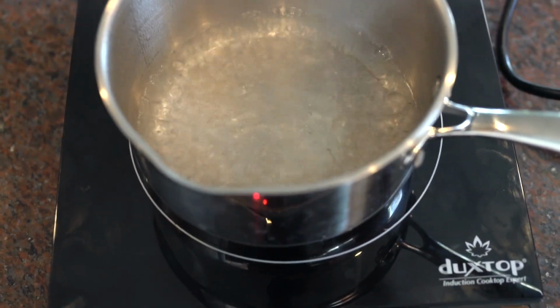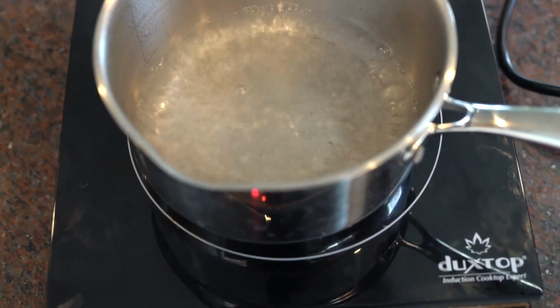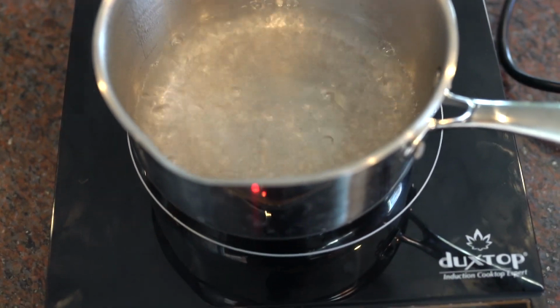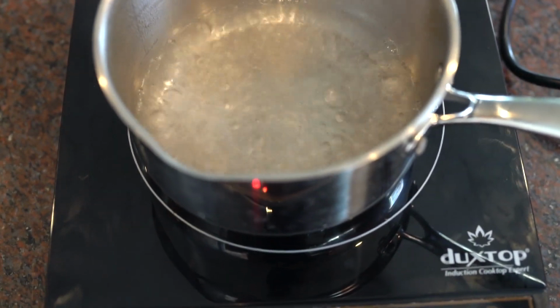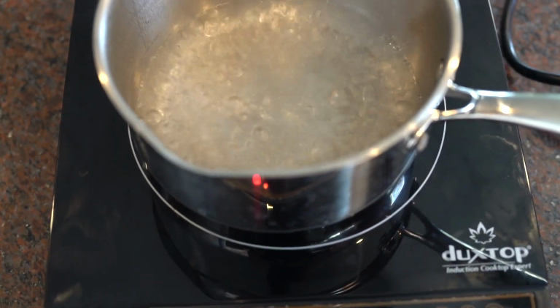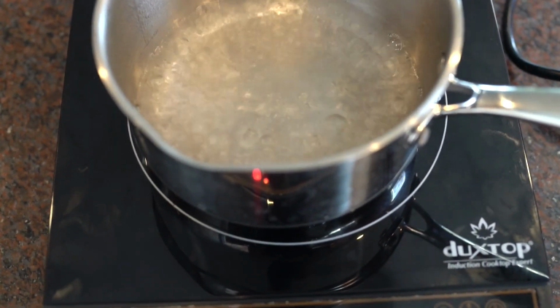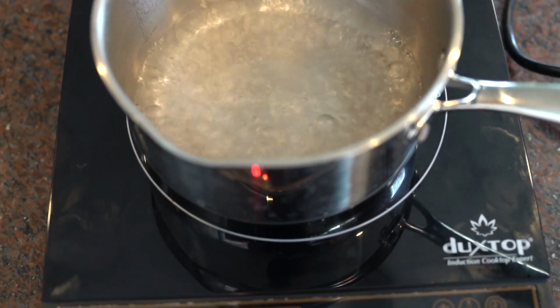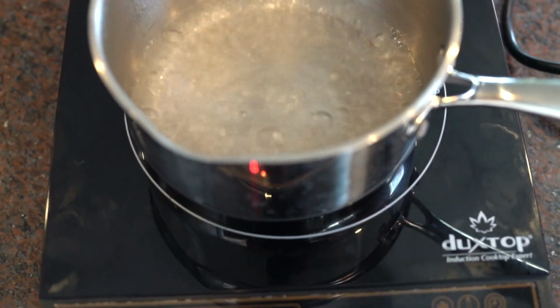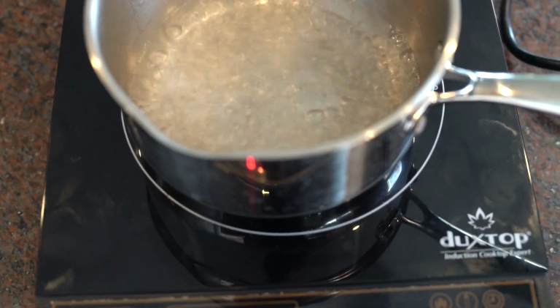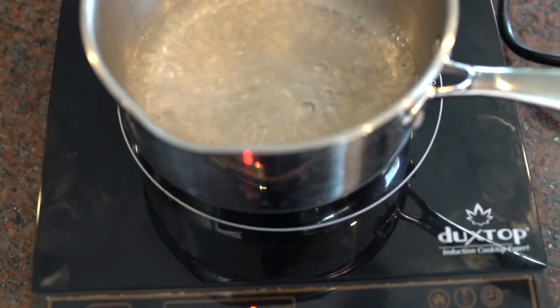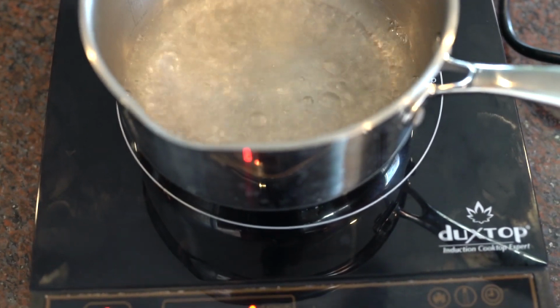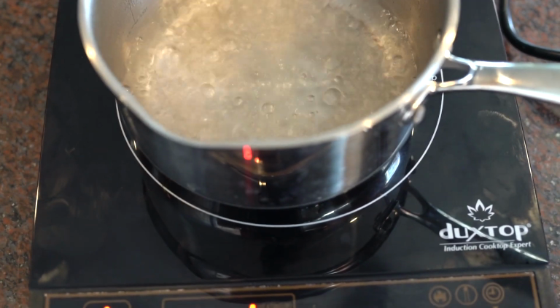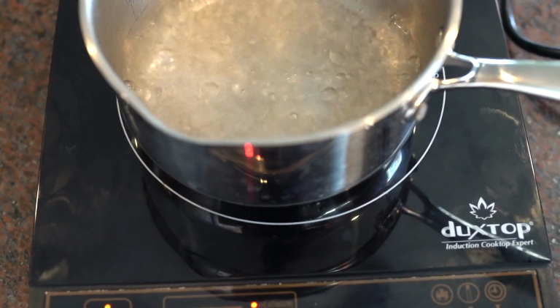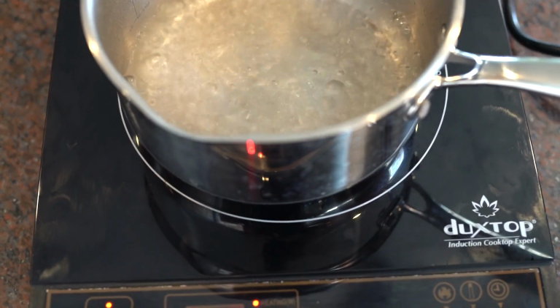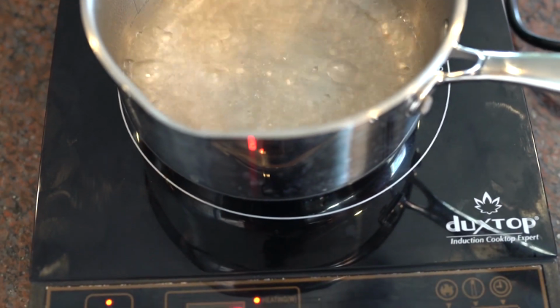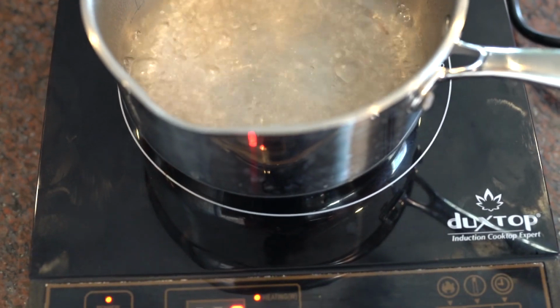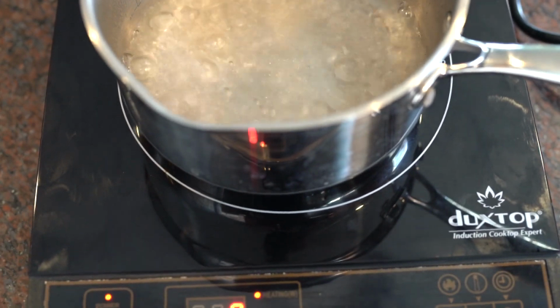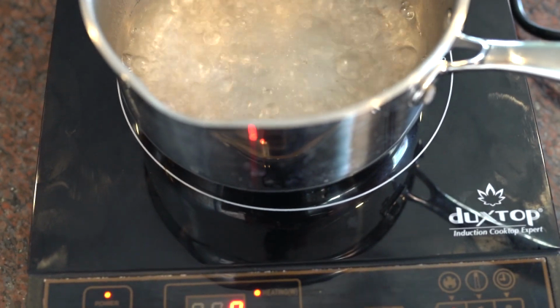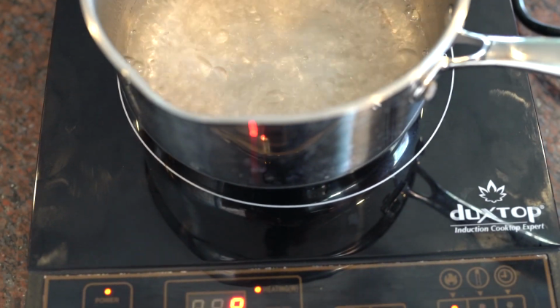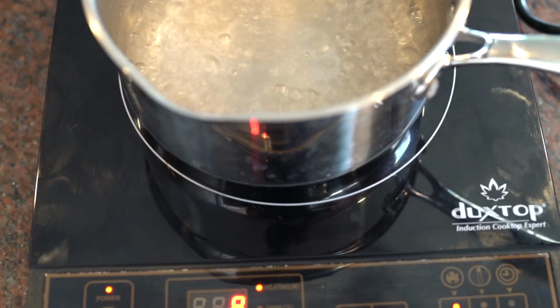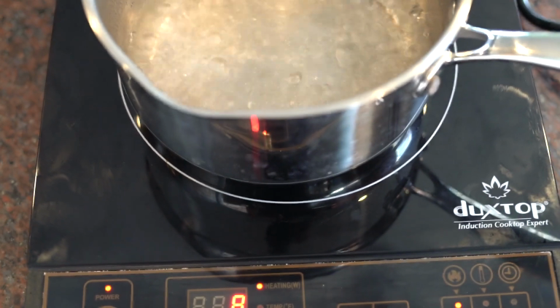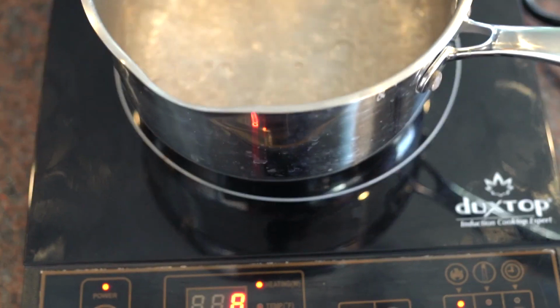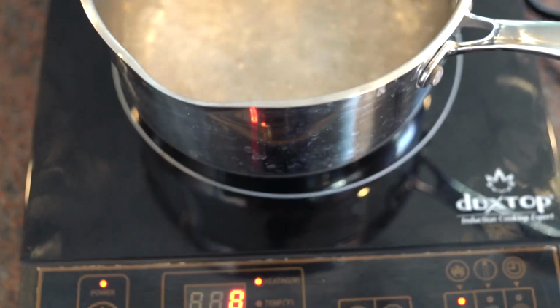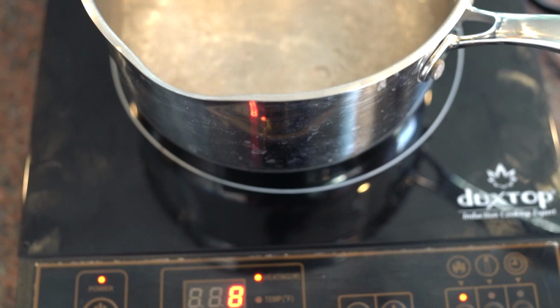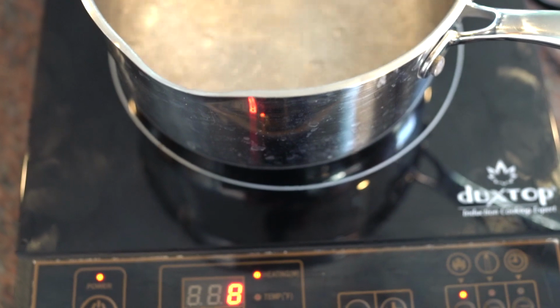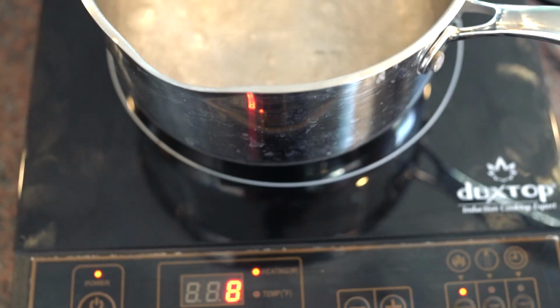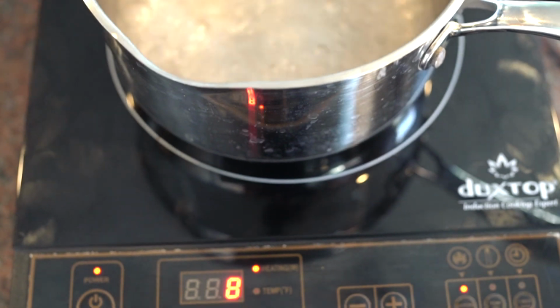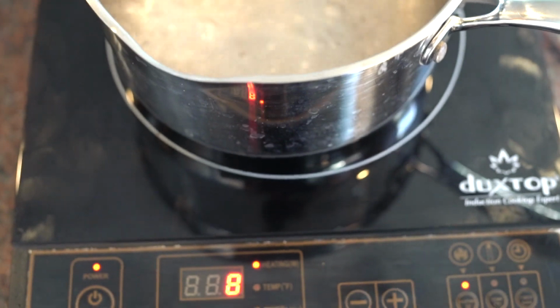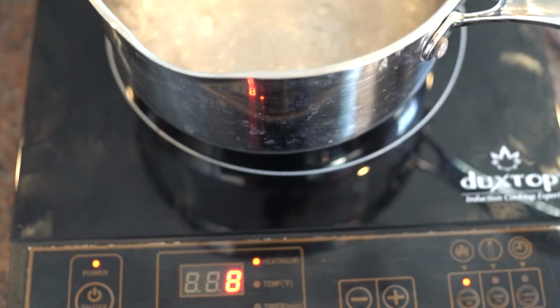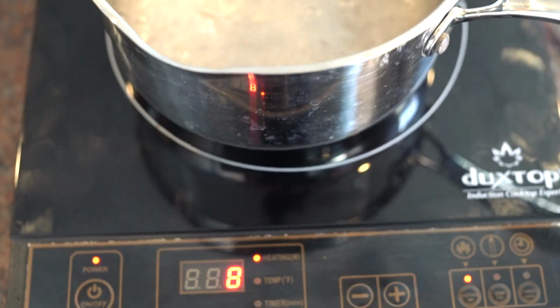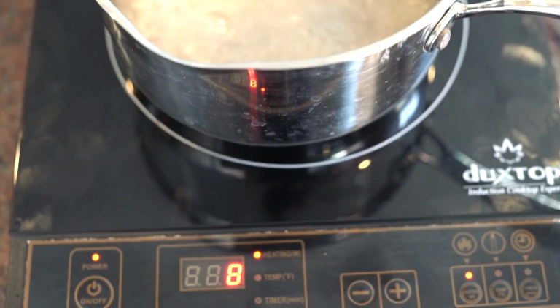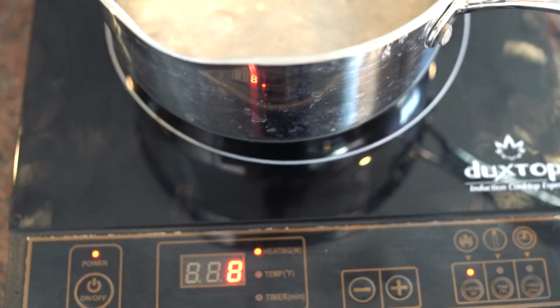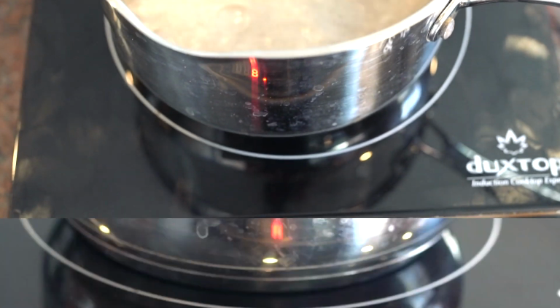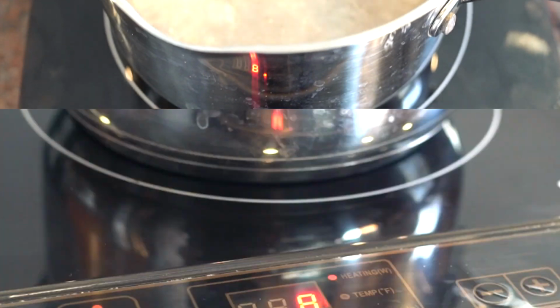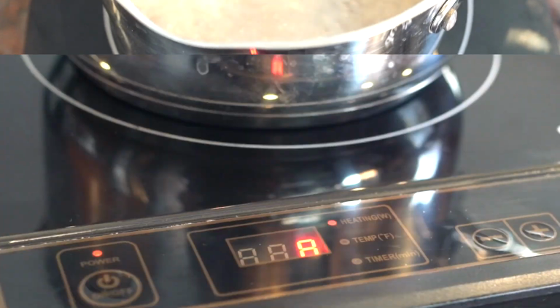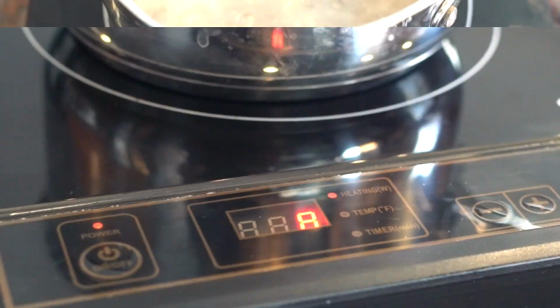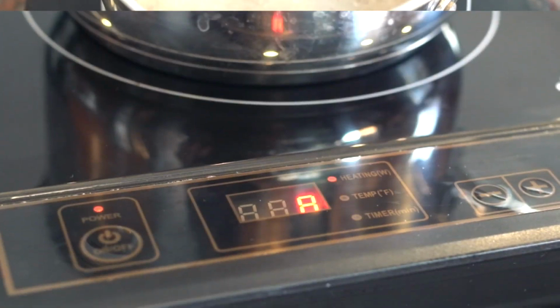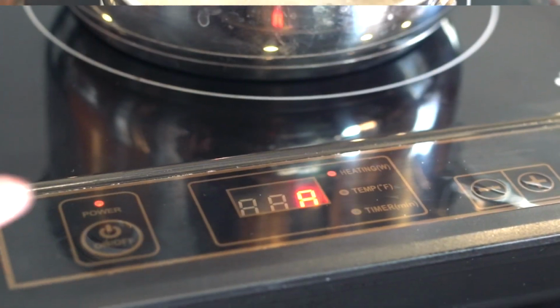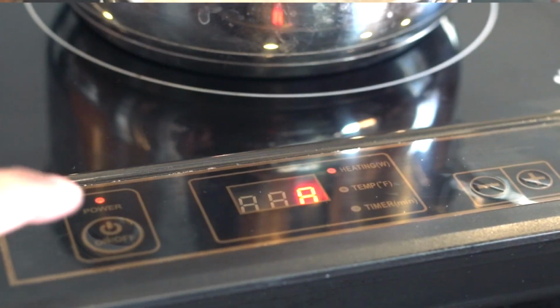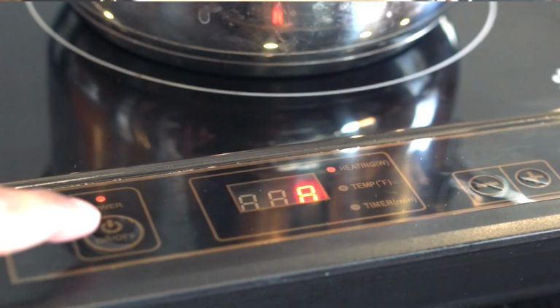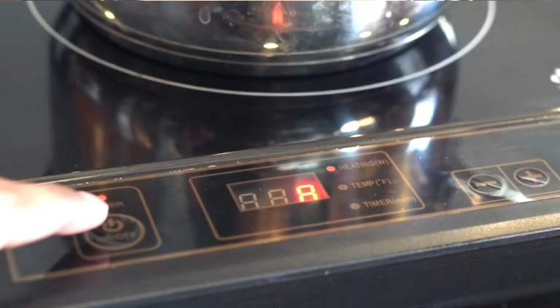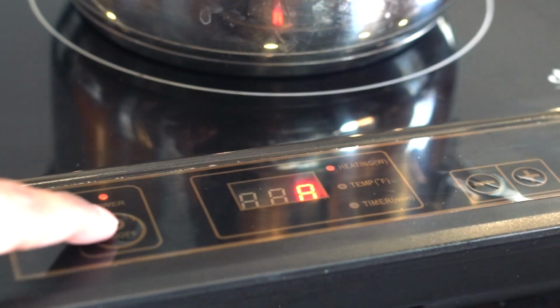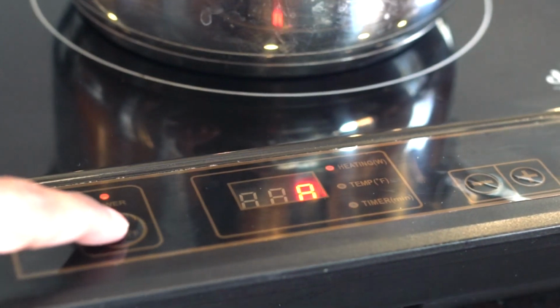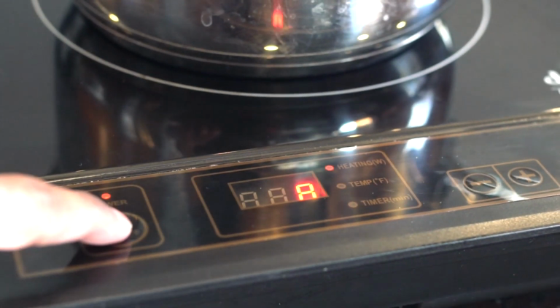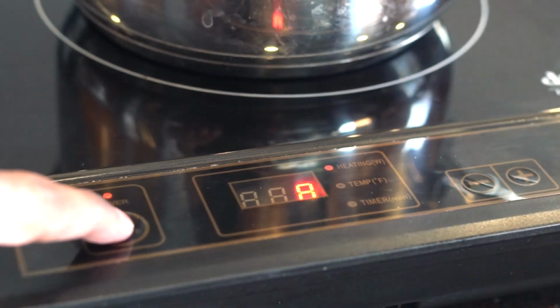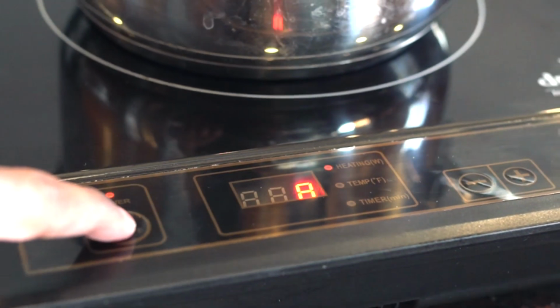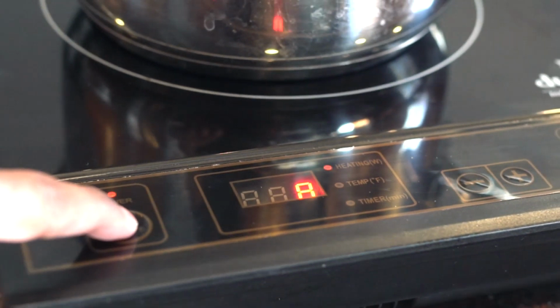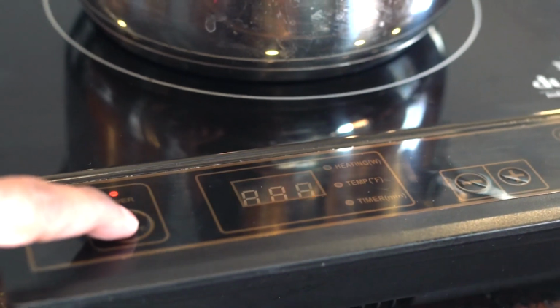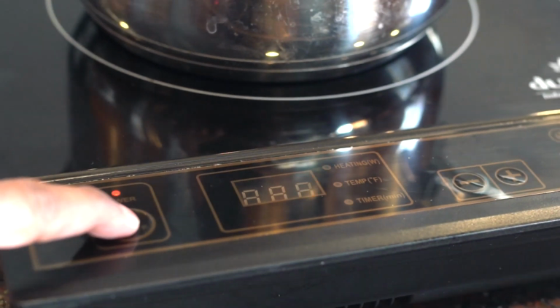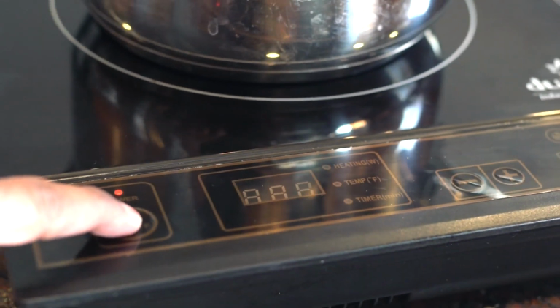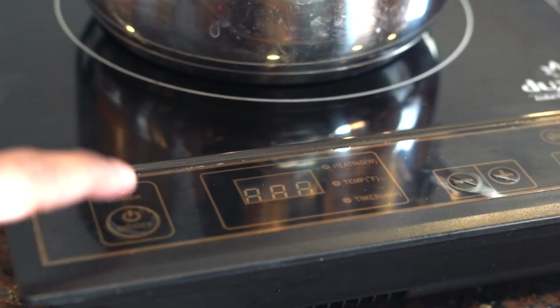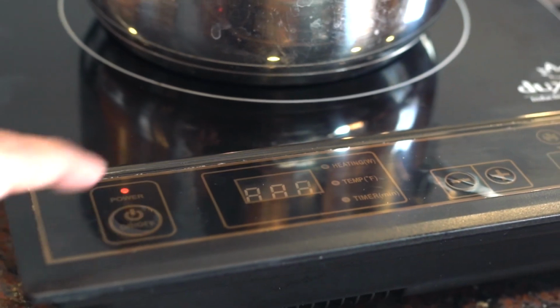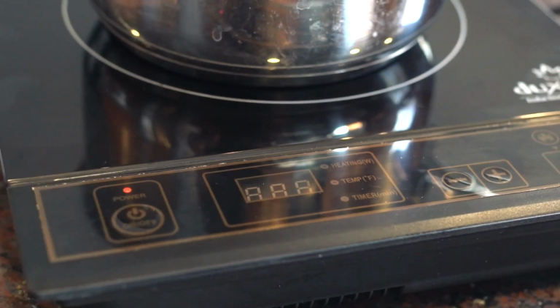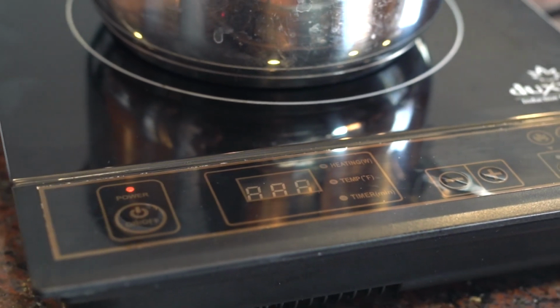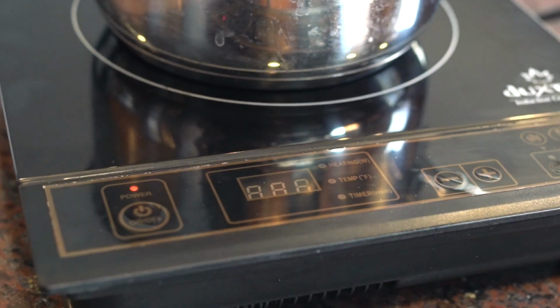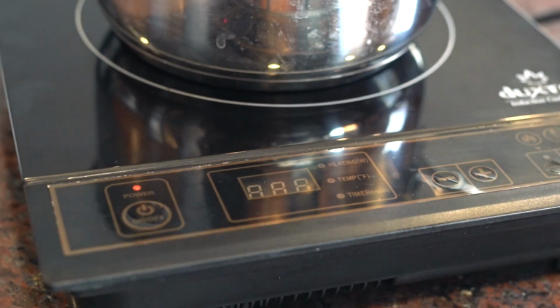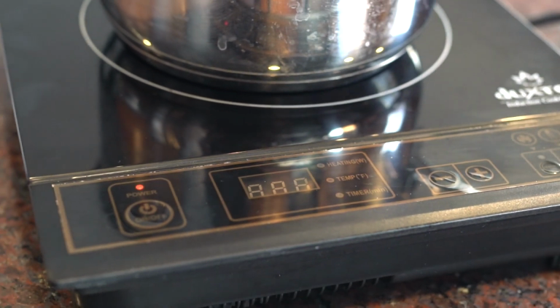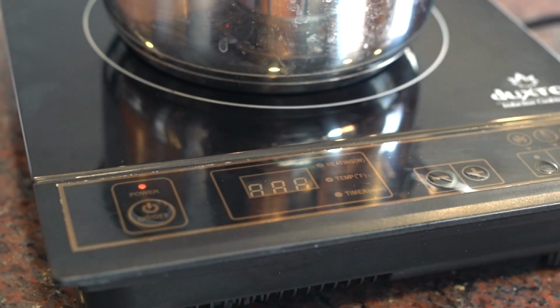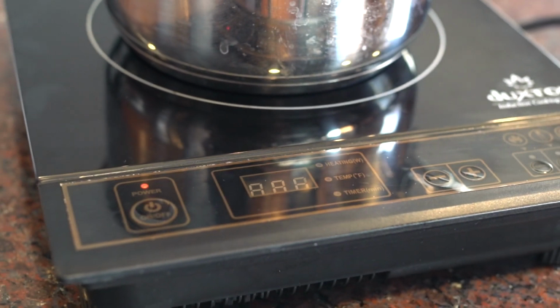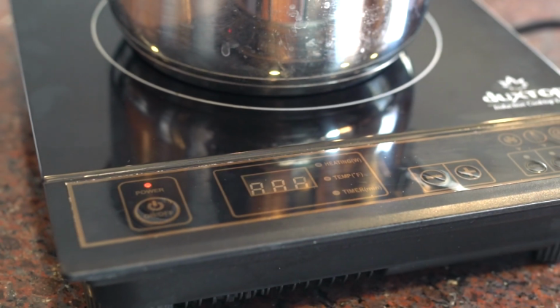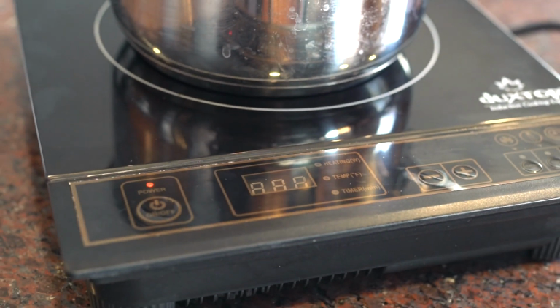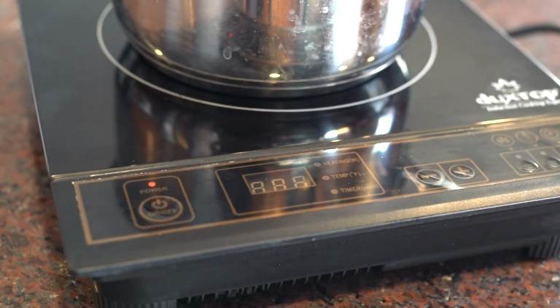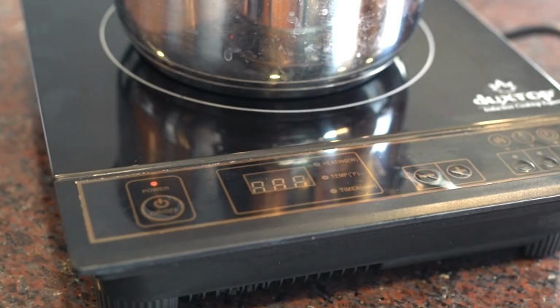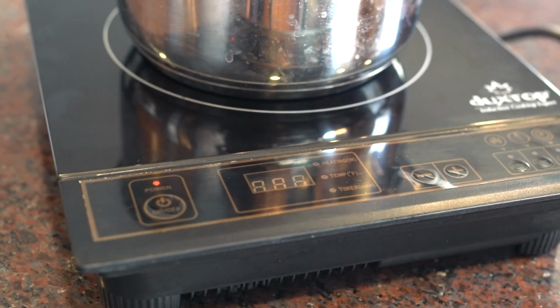Overall, this induction cooktop is loaded with features, easy to use and maintain, and this is highly recommended.